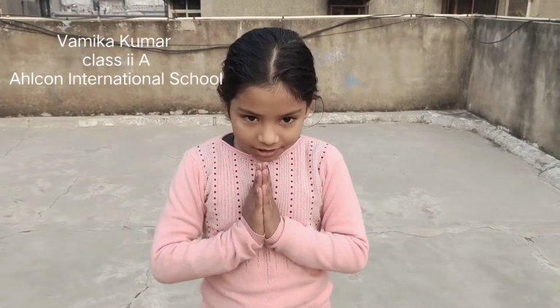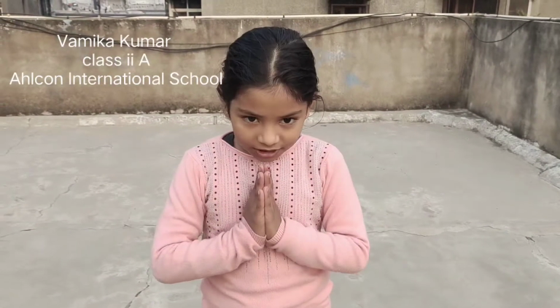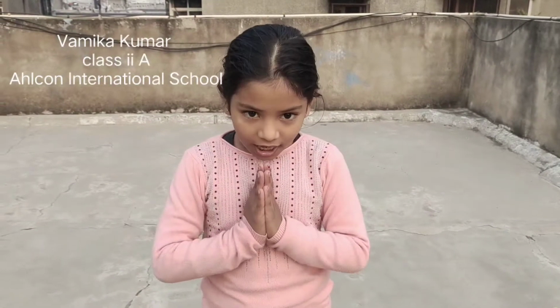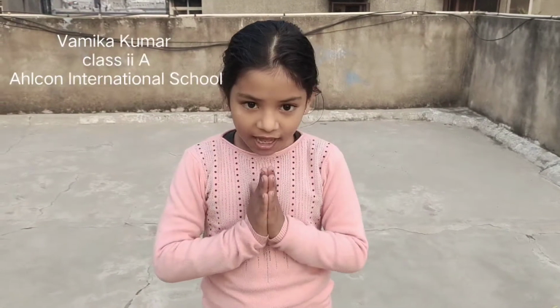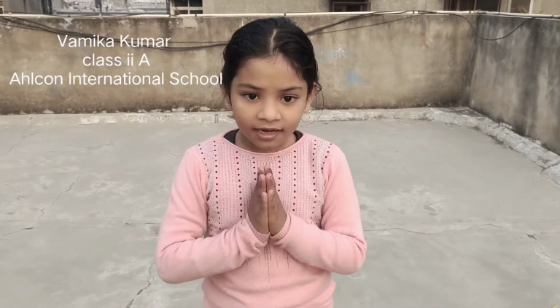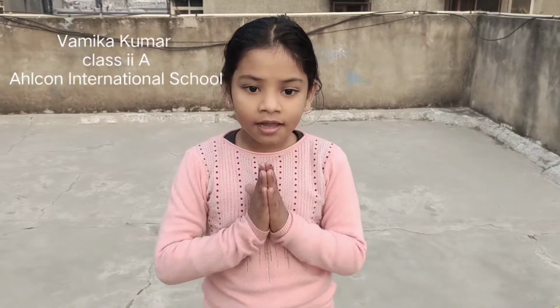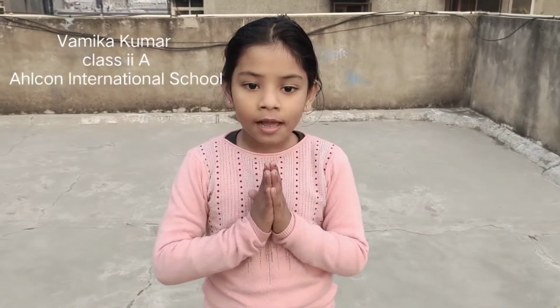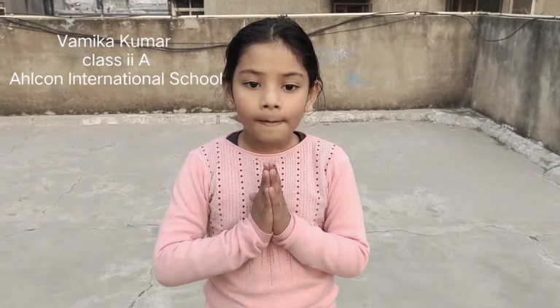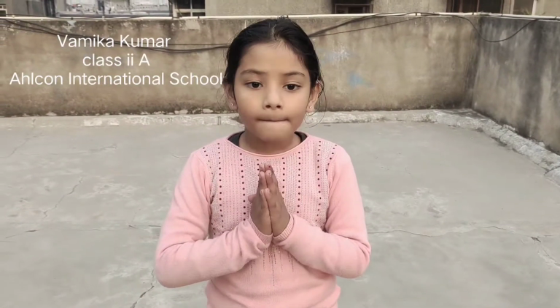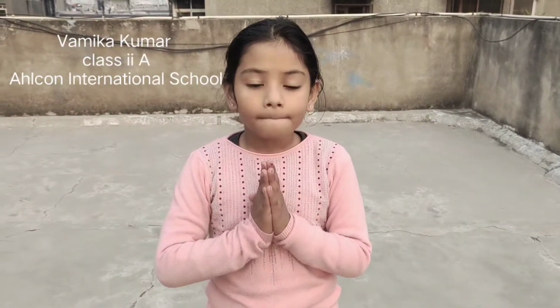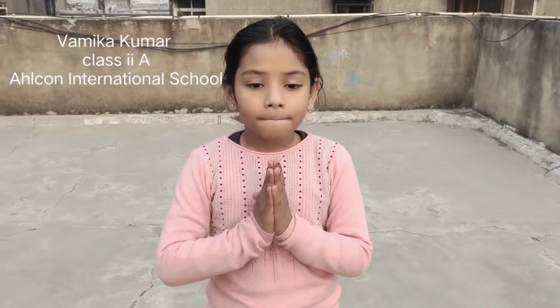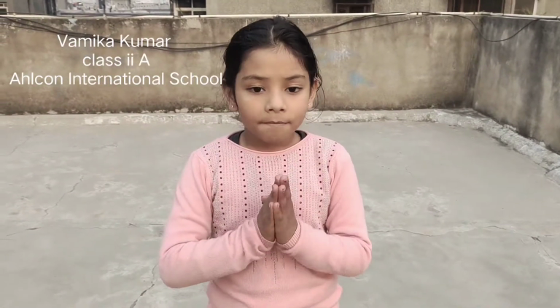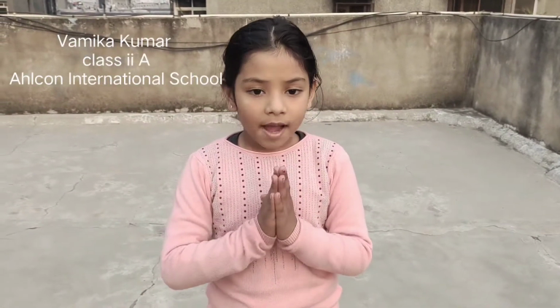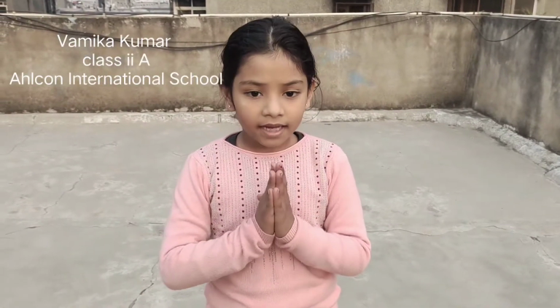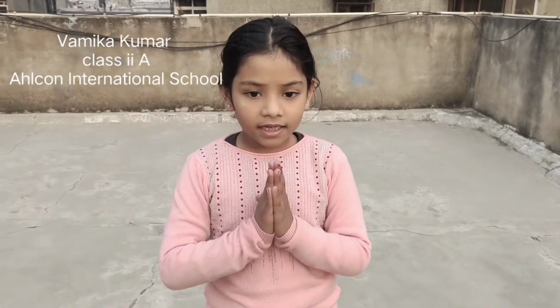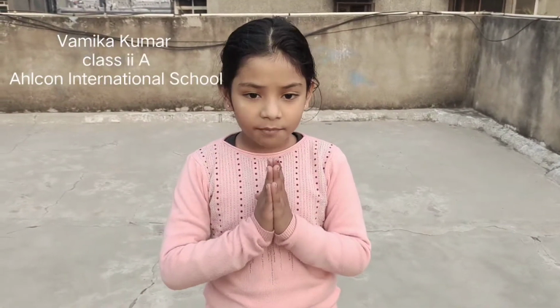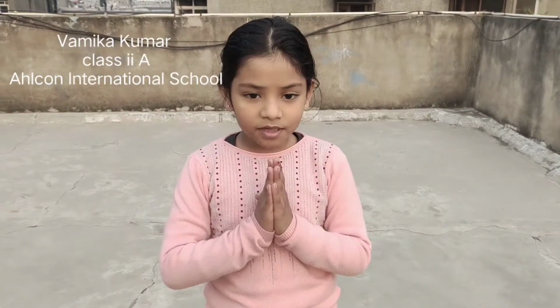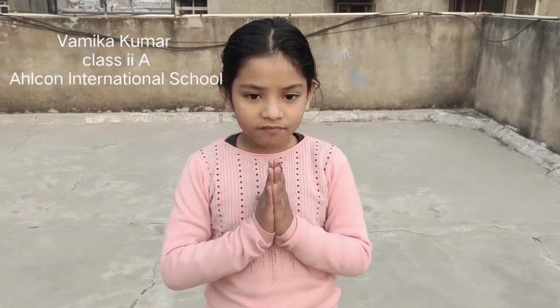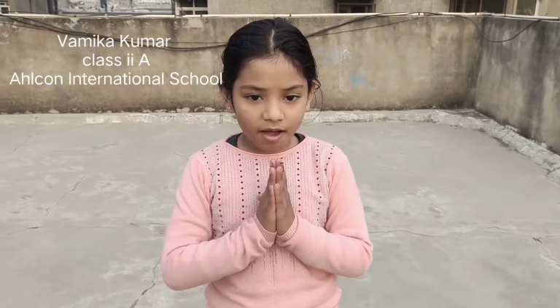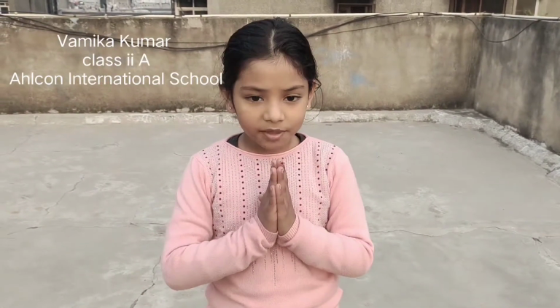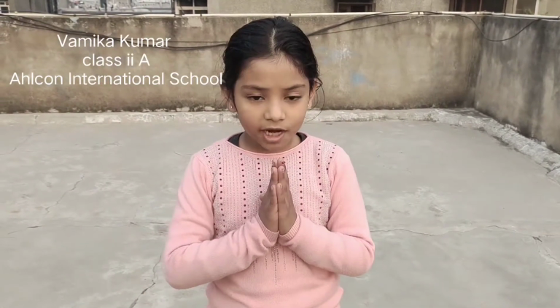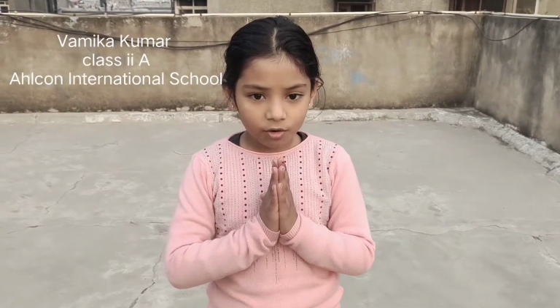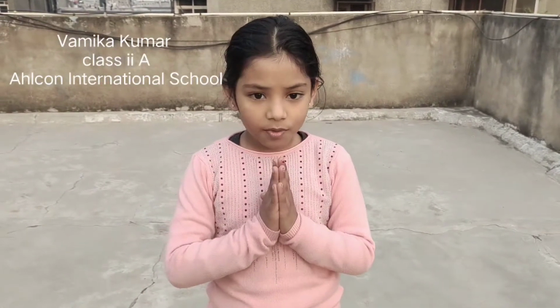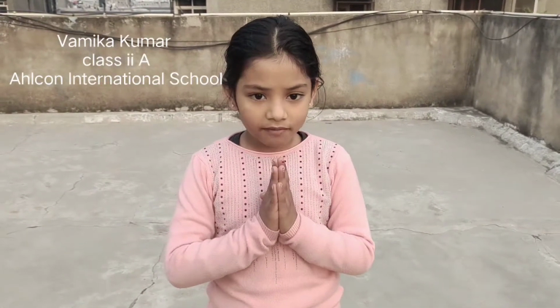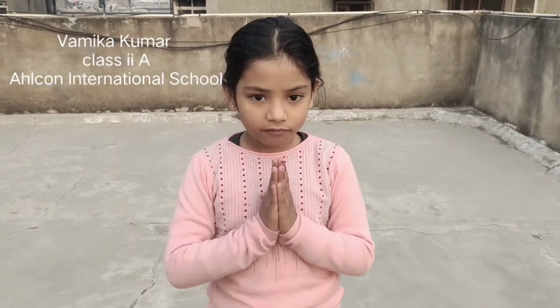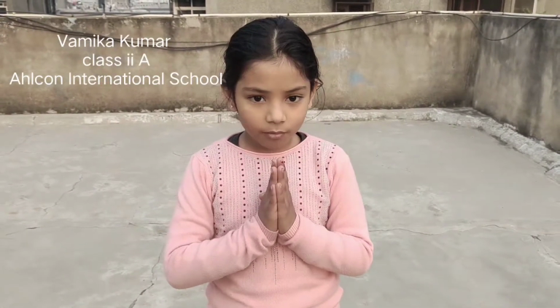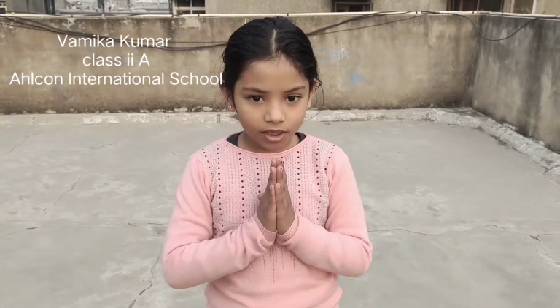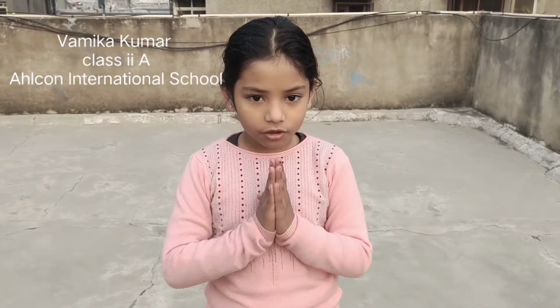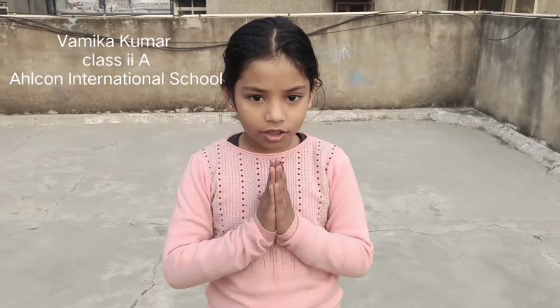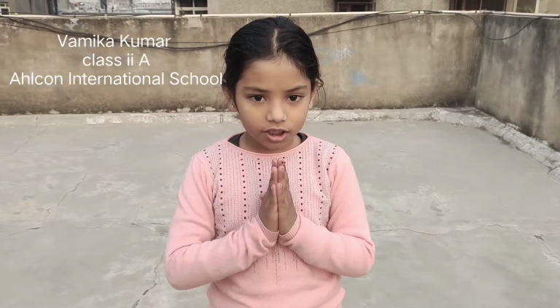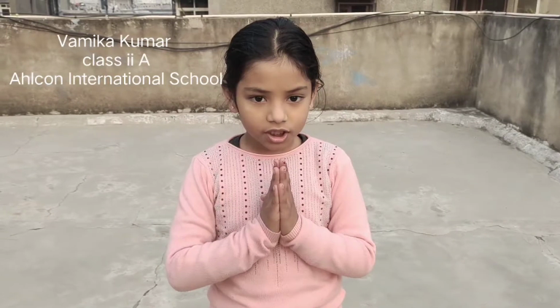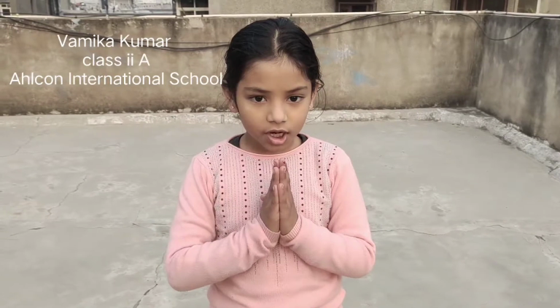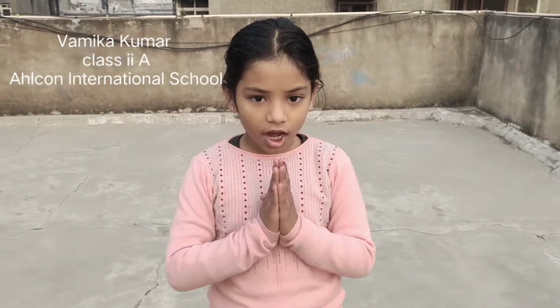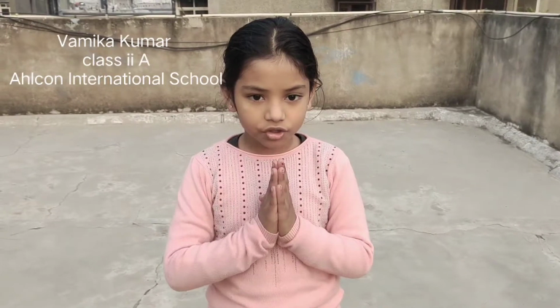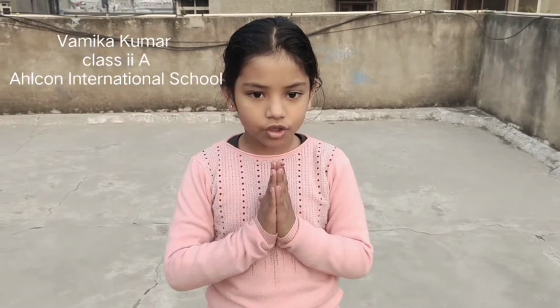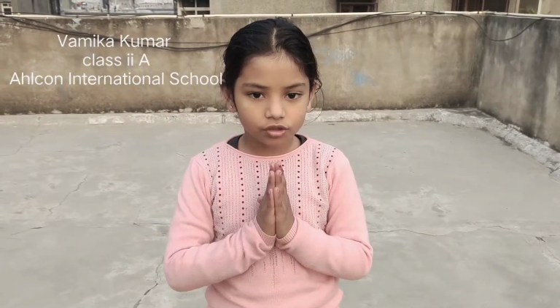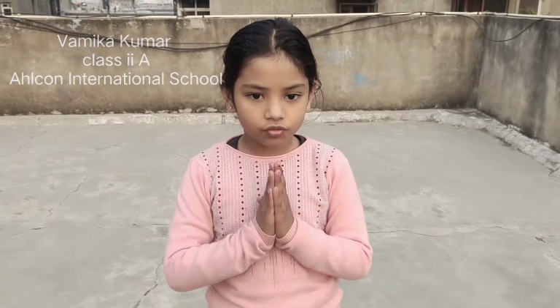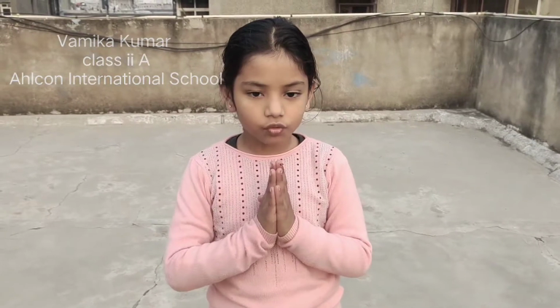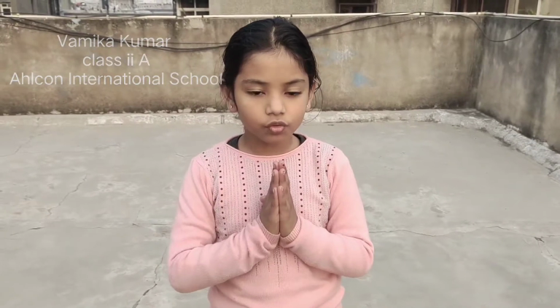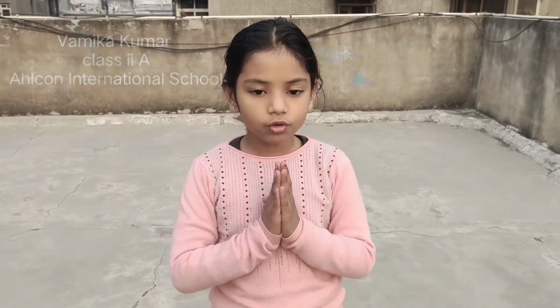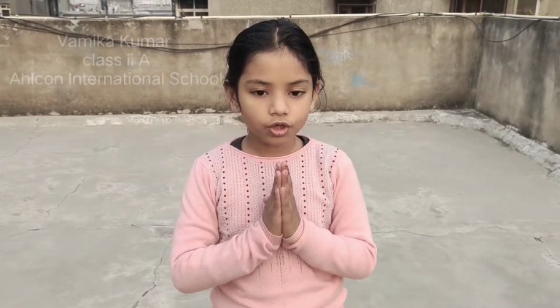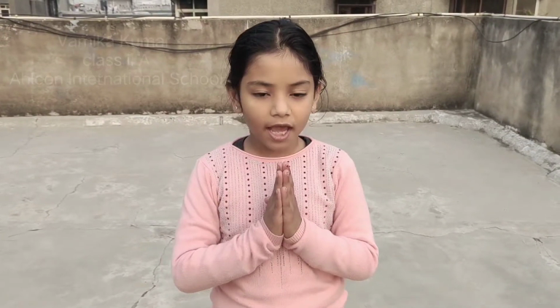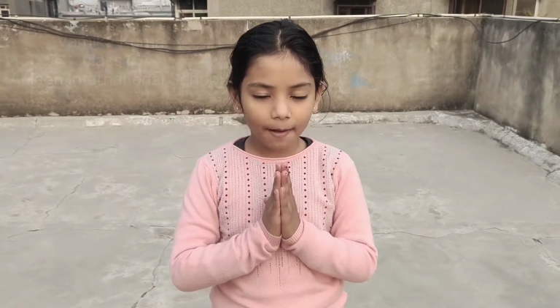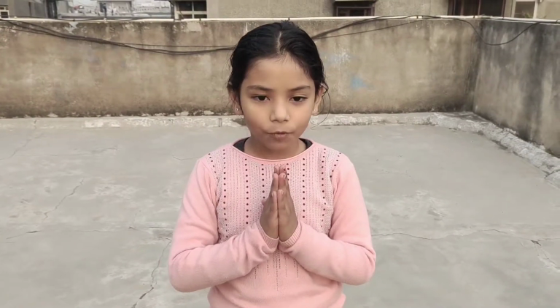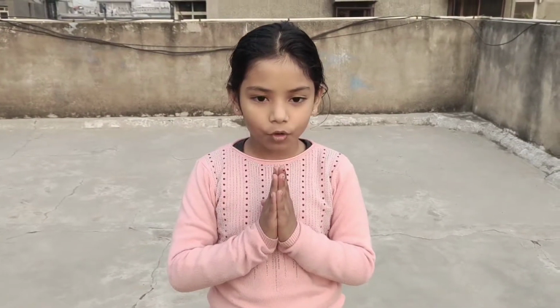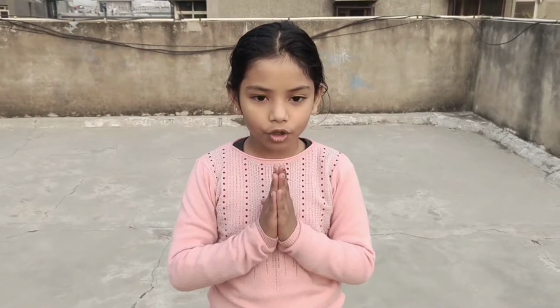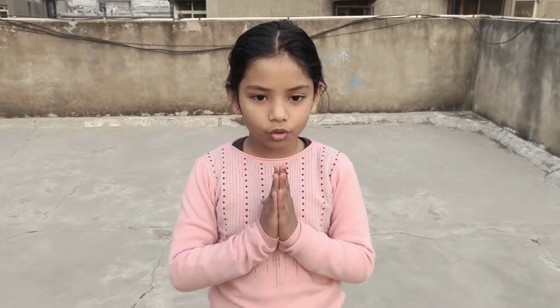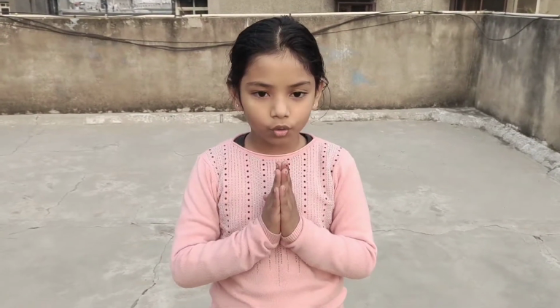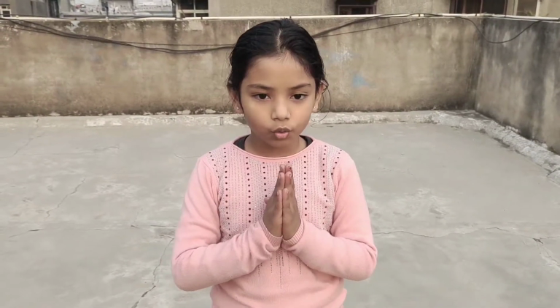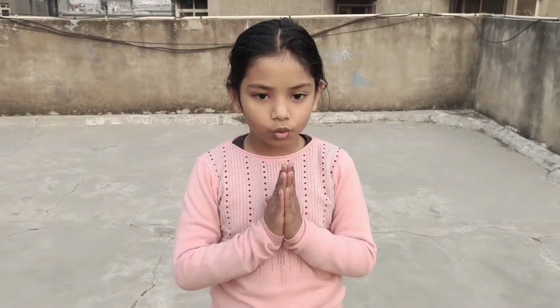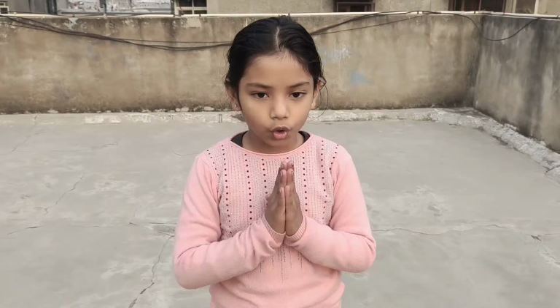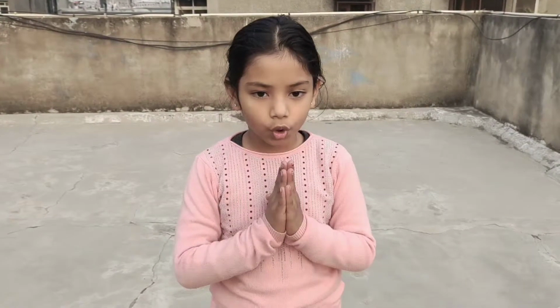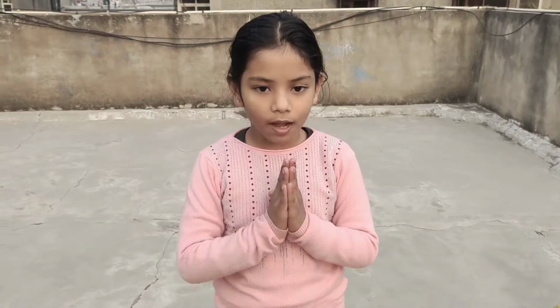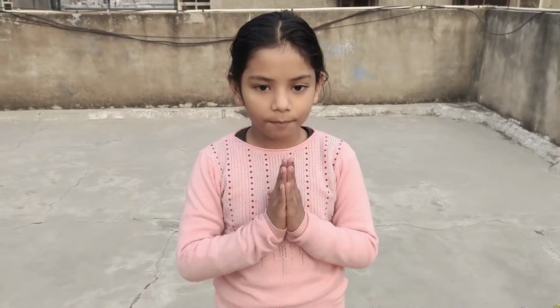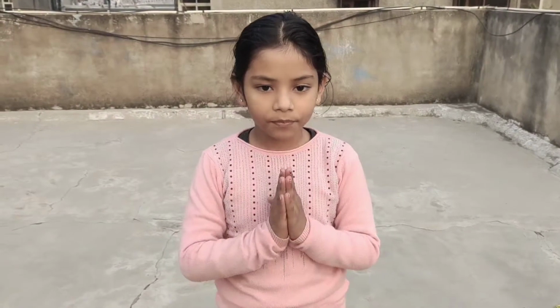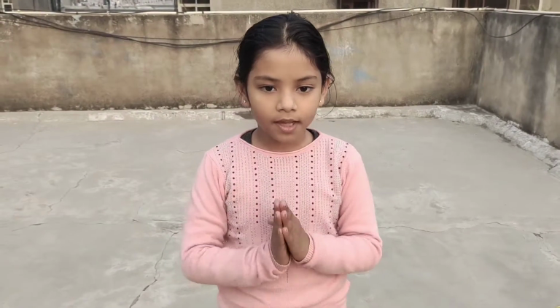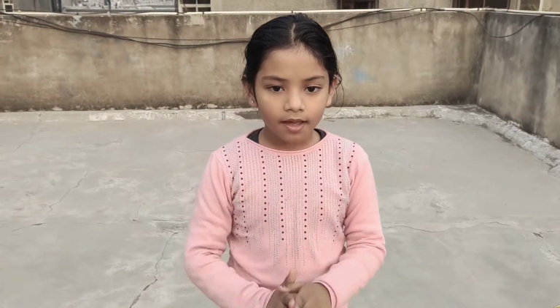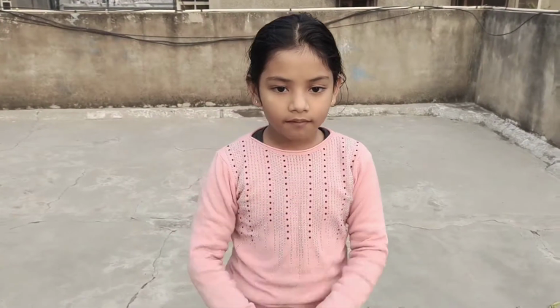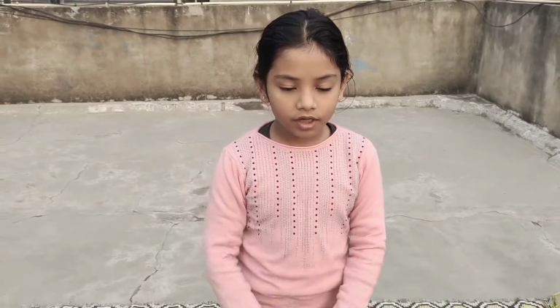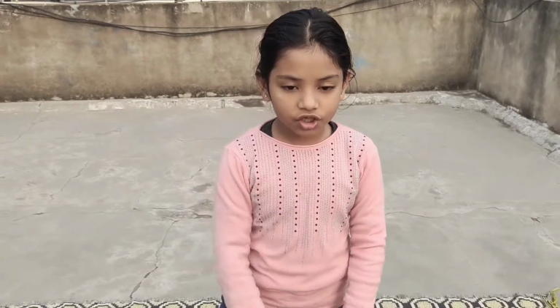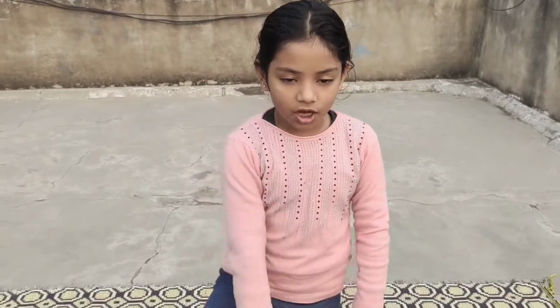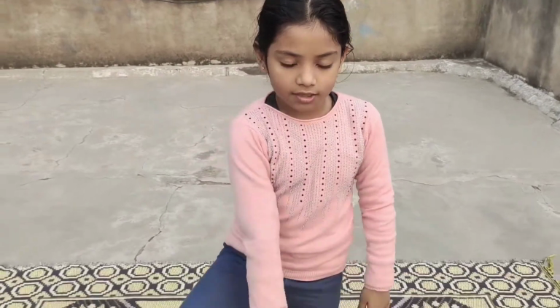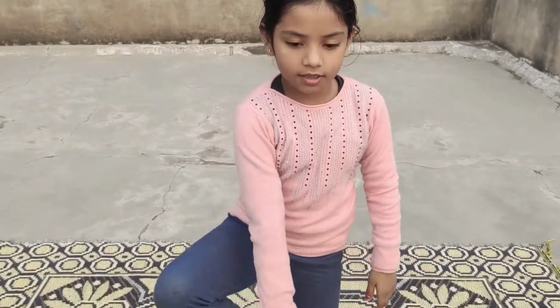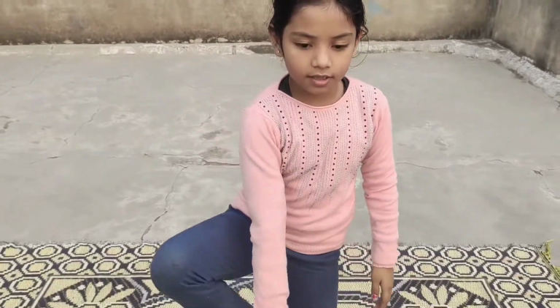Namaskar. My name is Vamika Kumar from Elkon International School. Today I am going to do Yoga. Rikshasana.